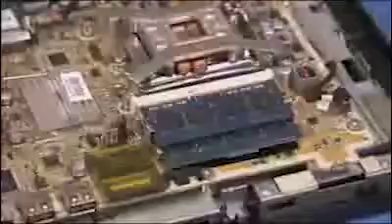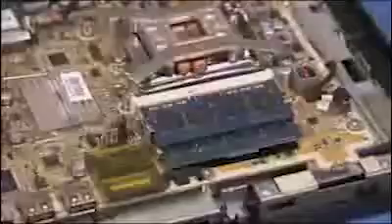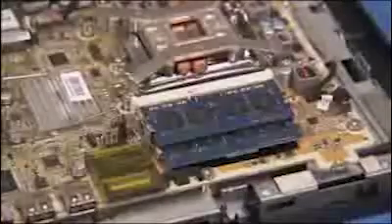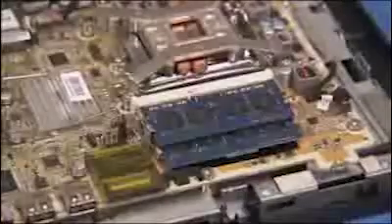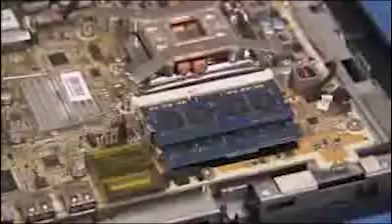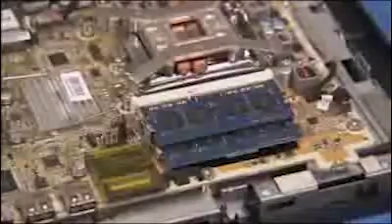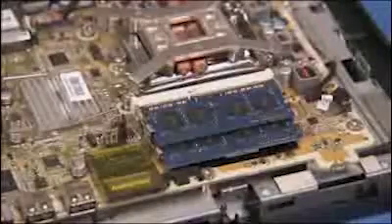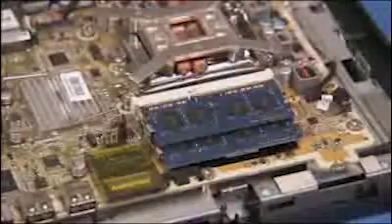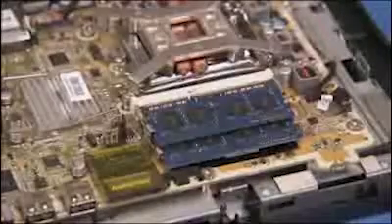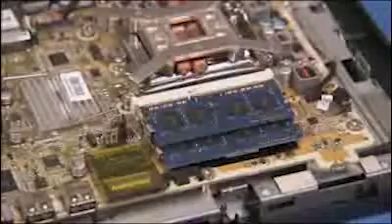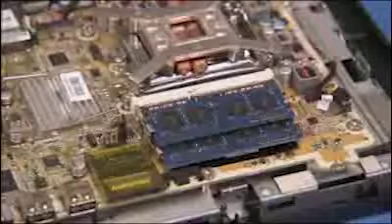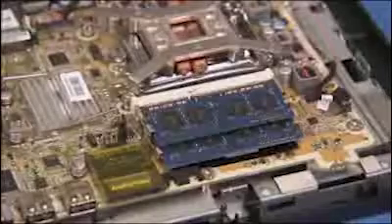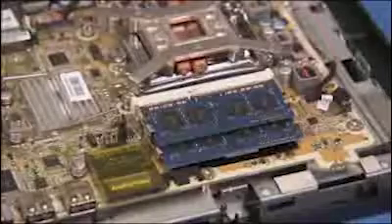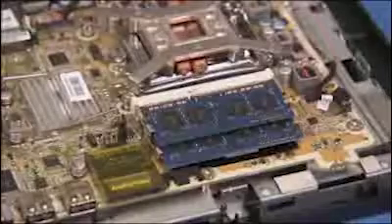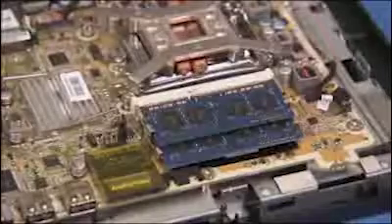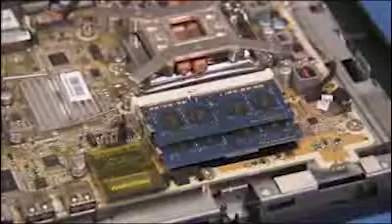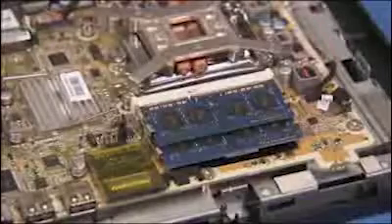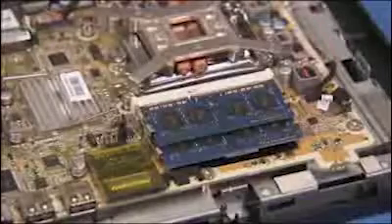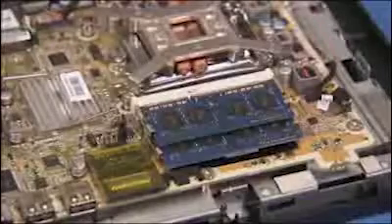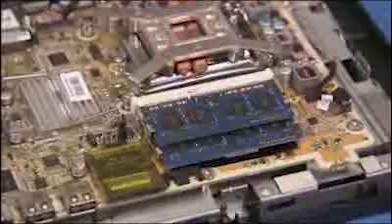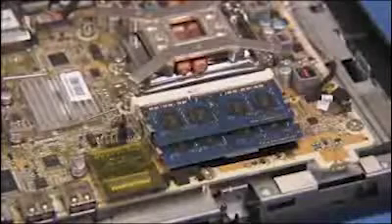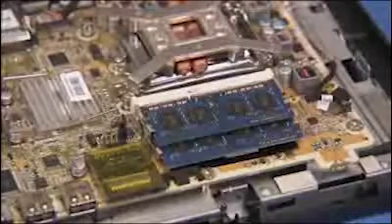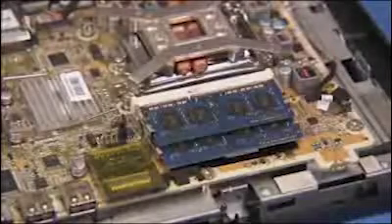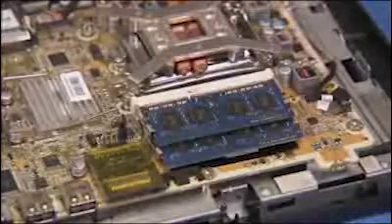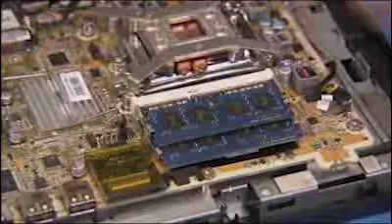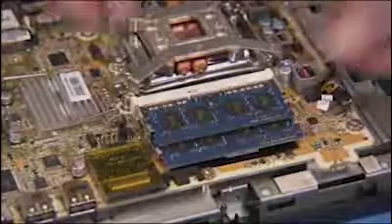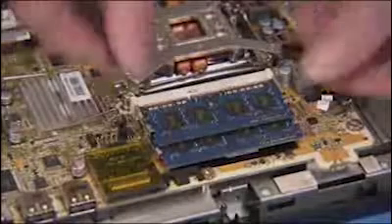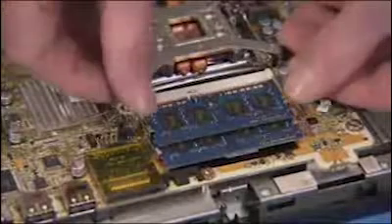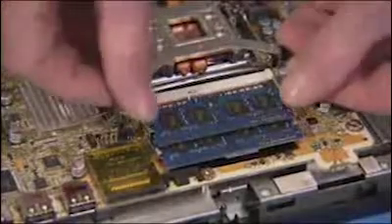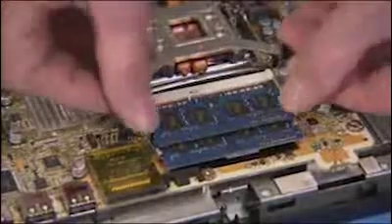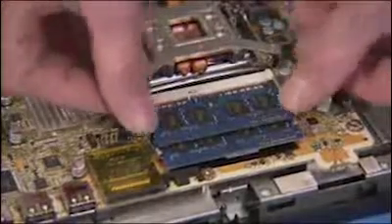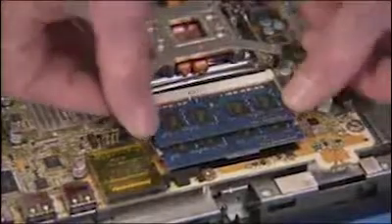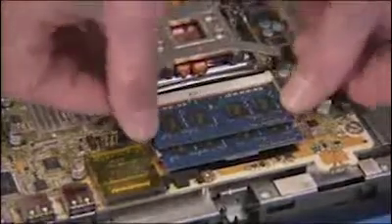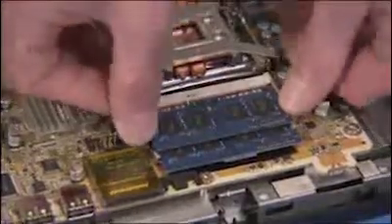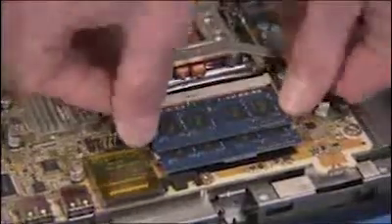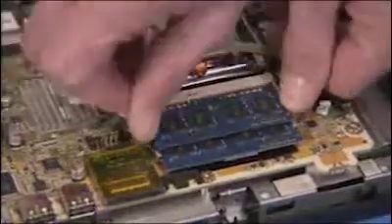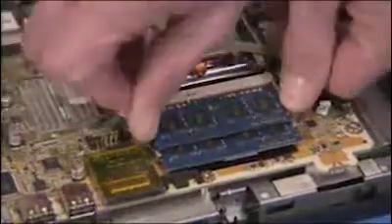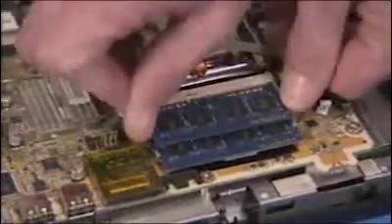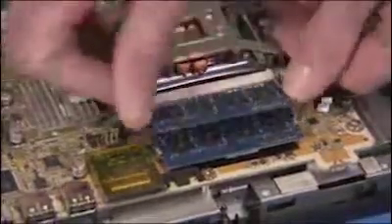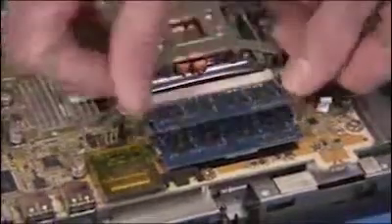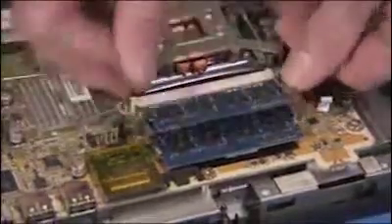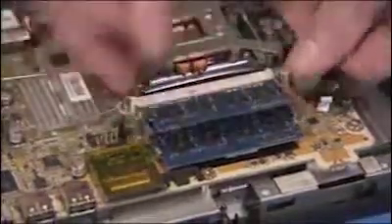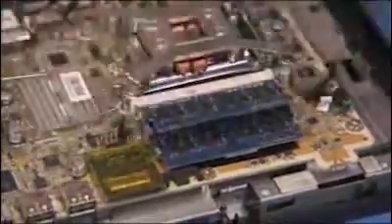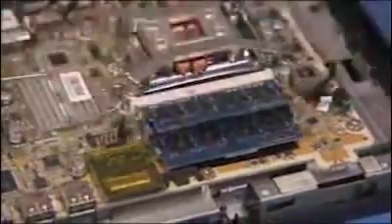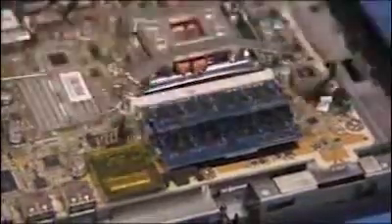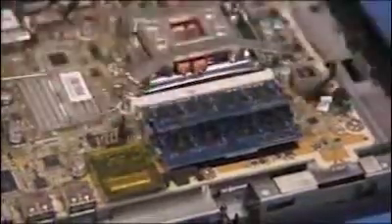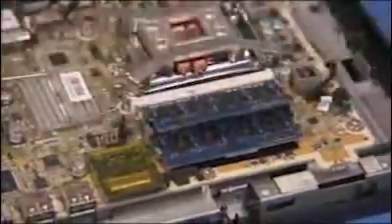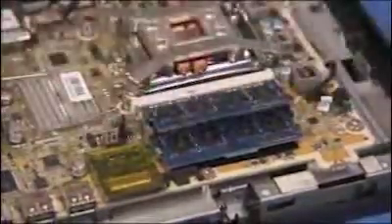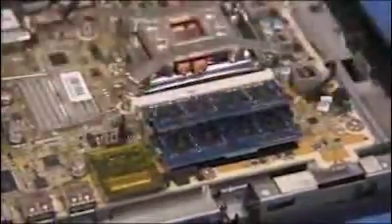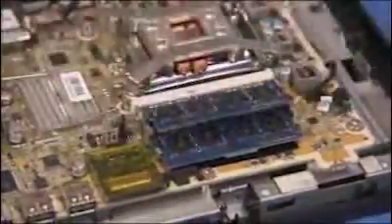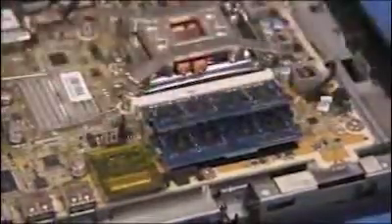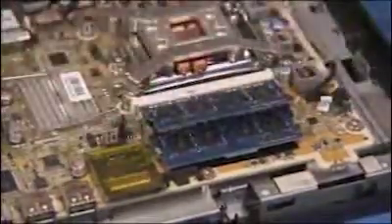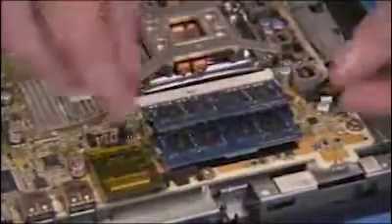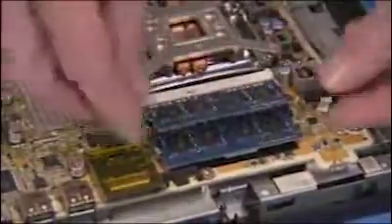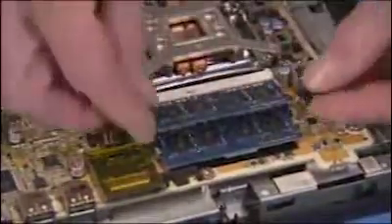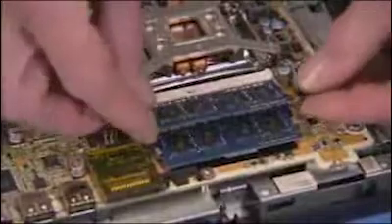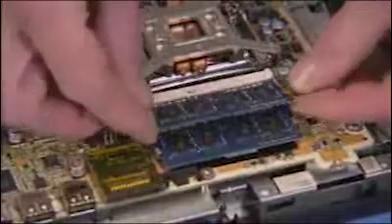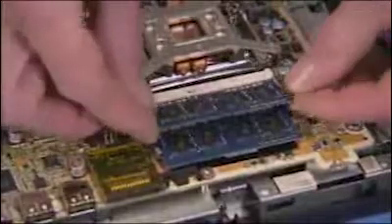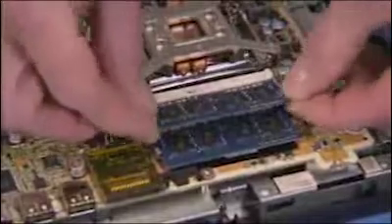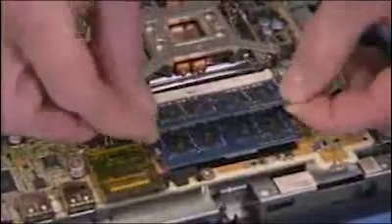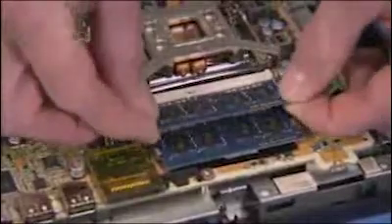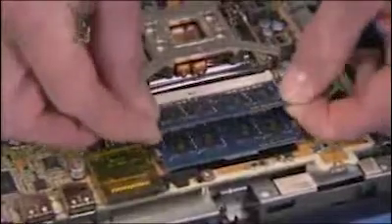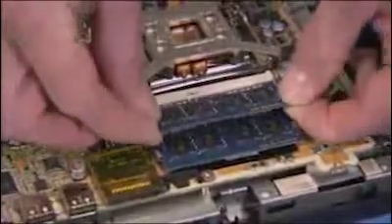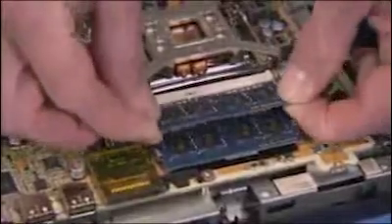Next, gently pull out on the retaining lever located on each side of the SO-DIMM. Pull the module out of the socket.